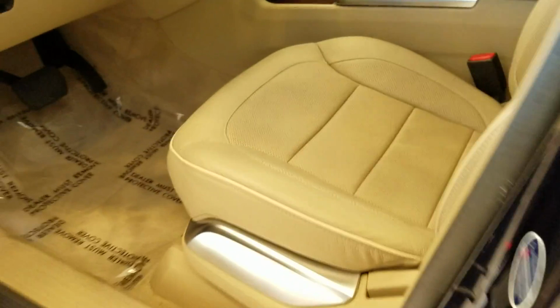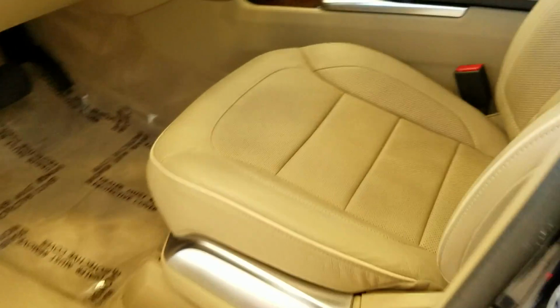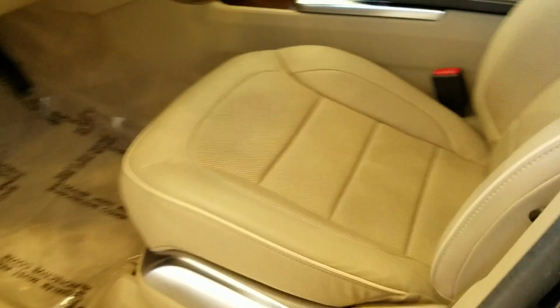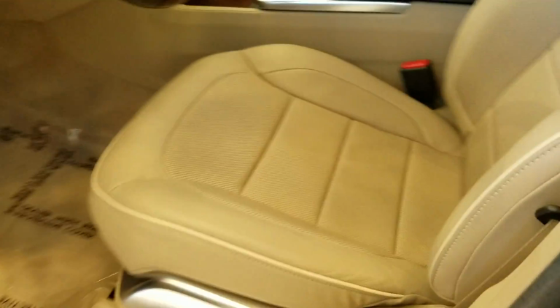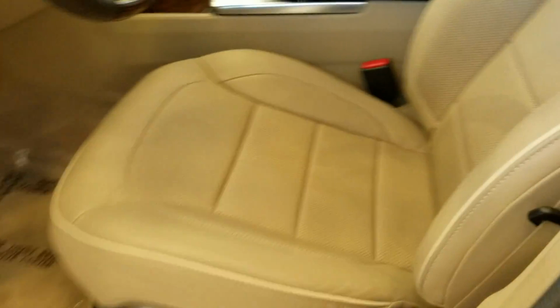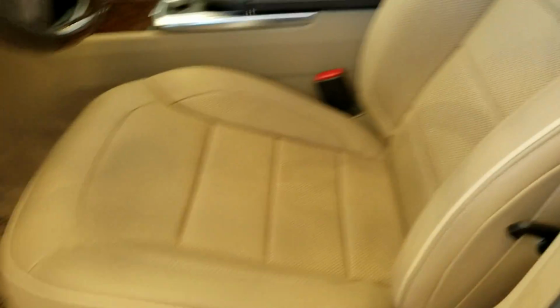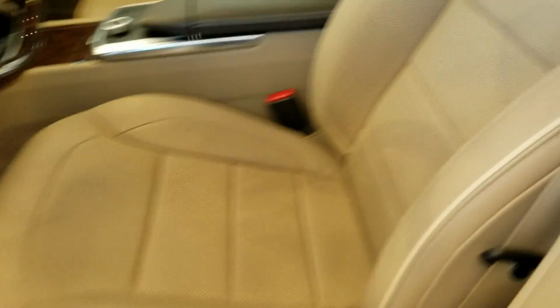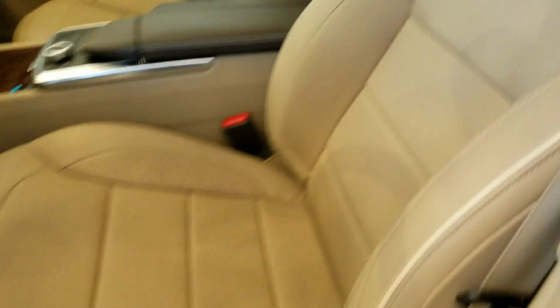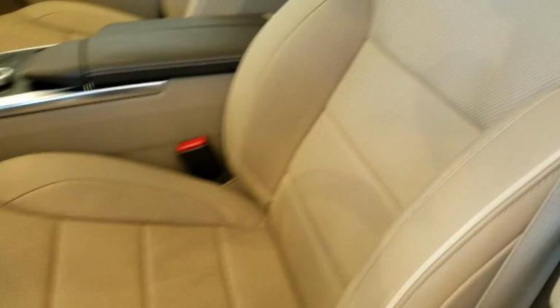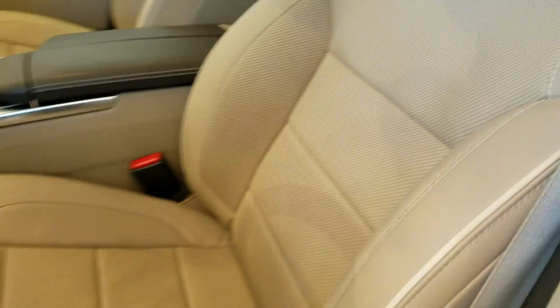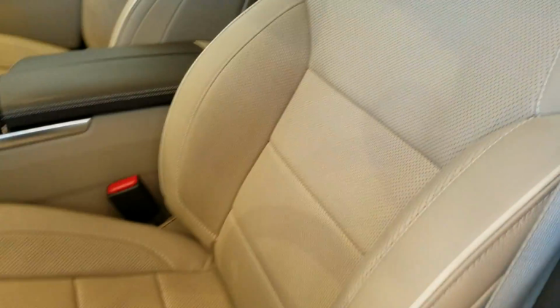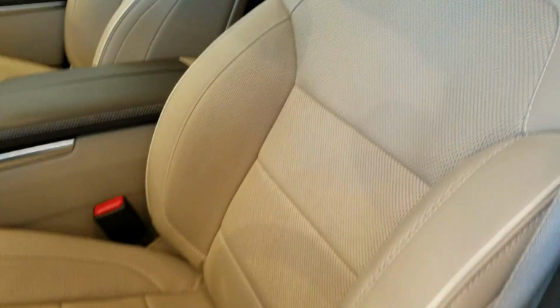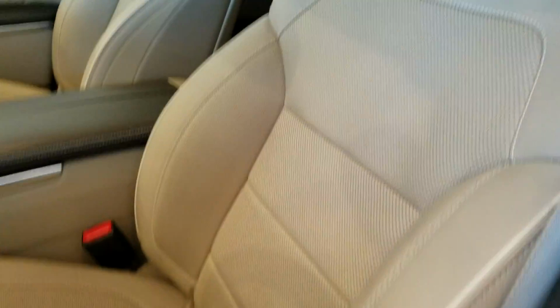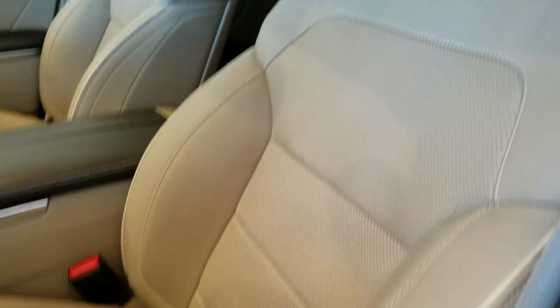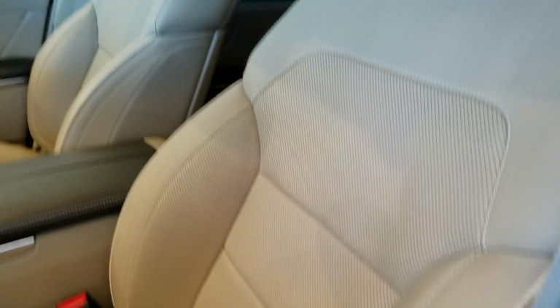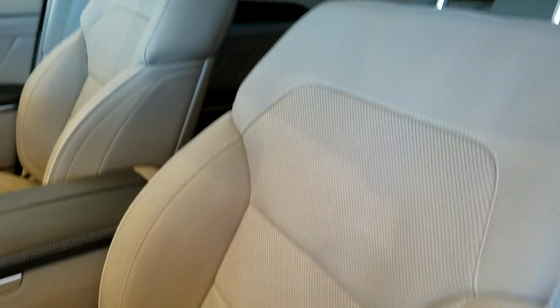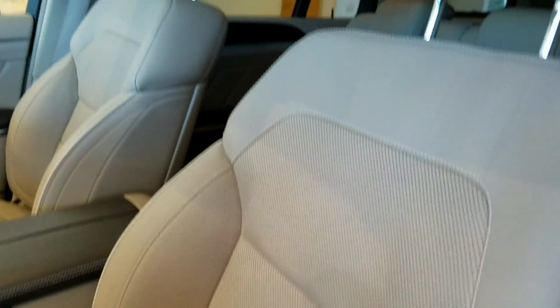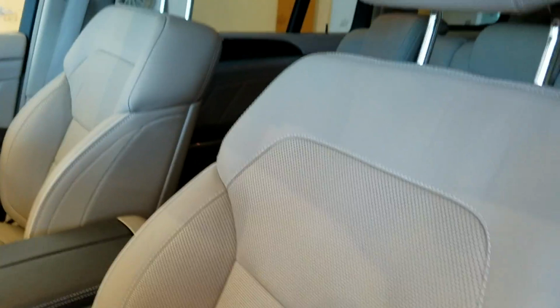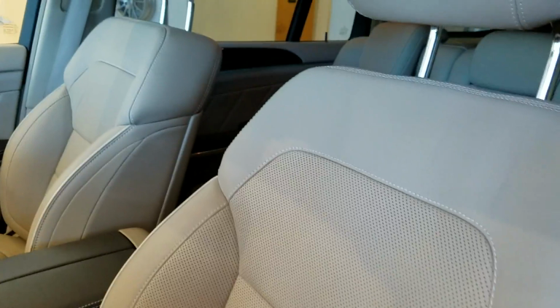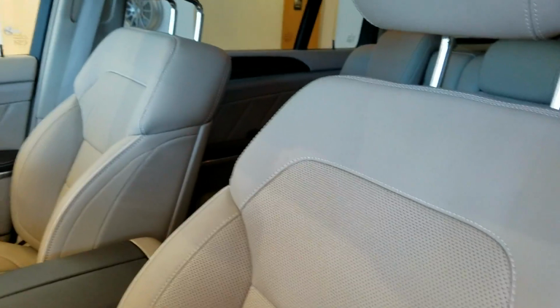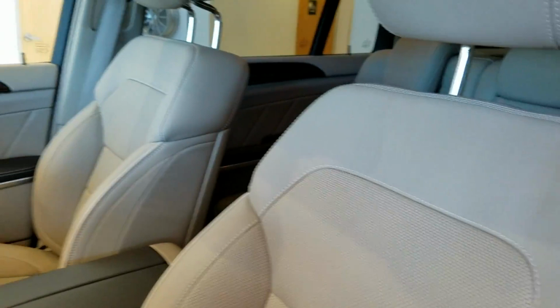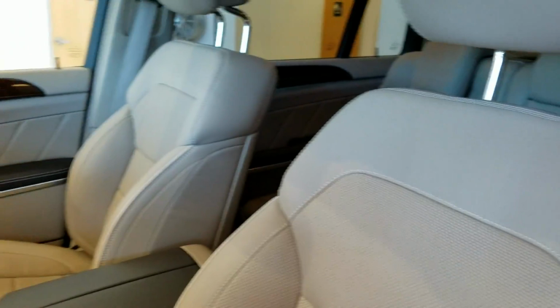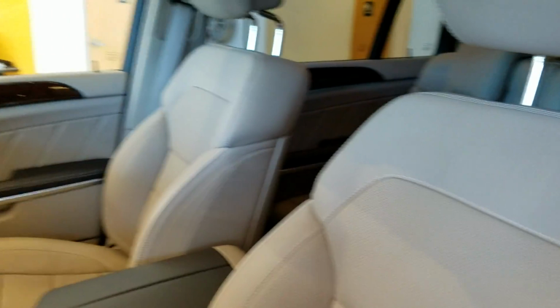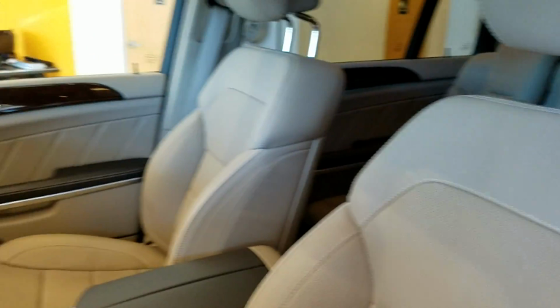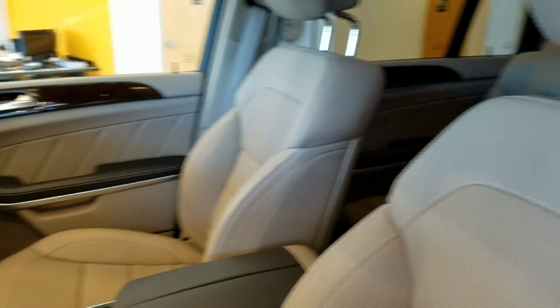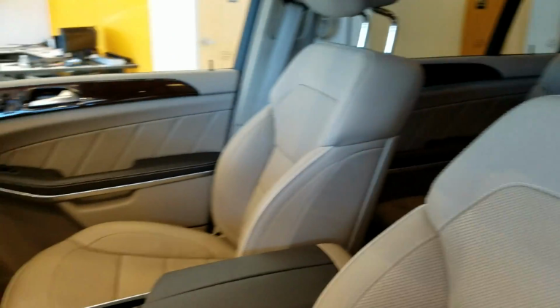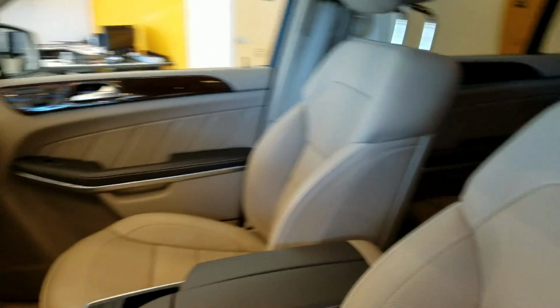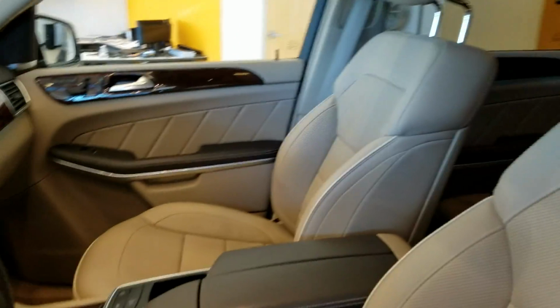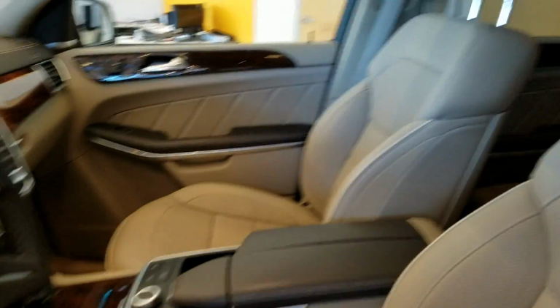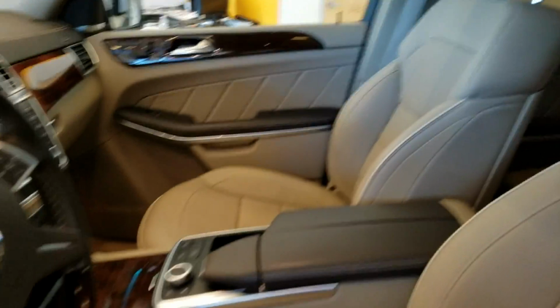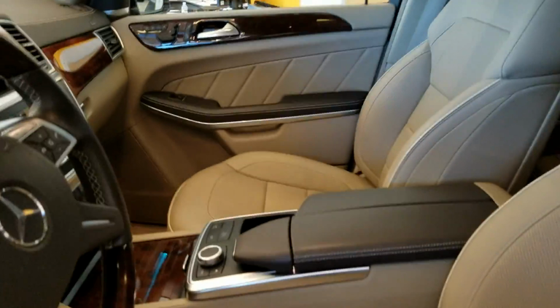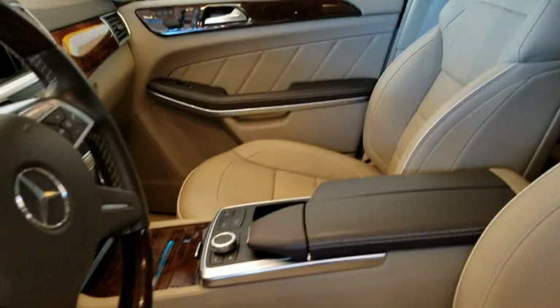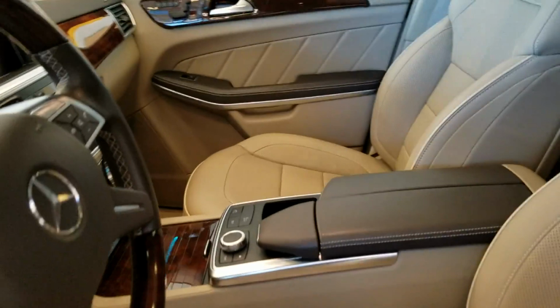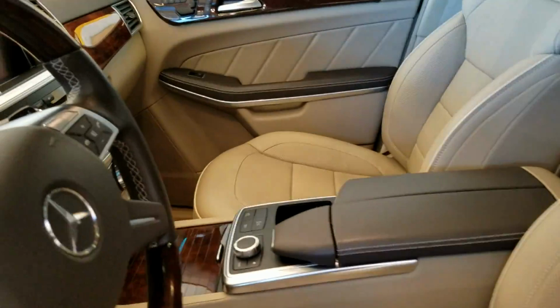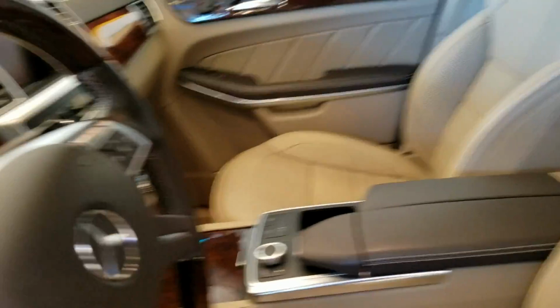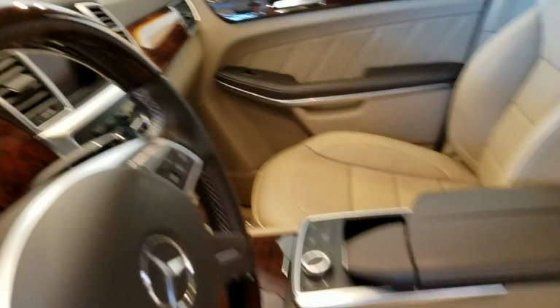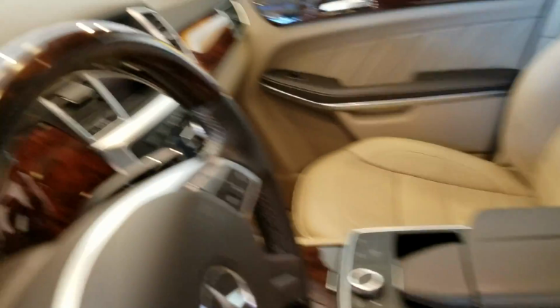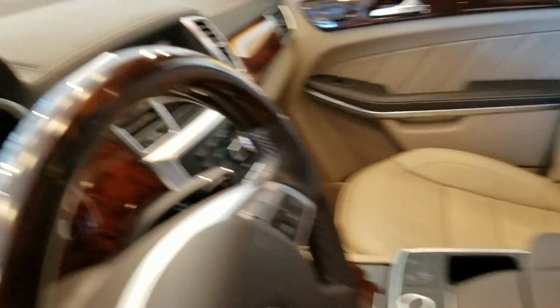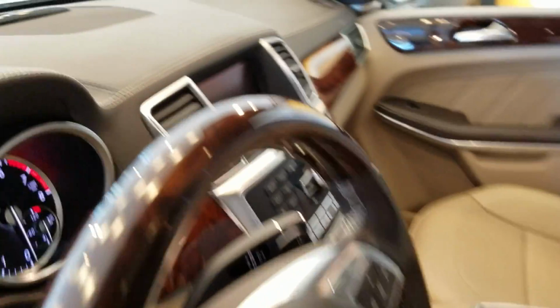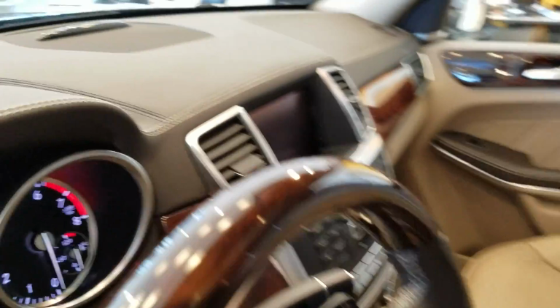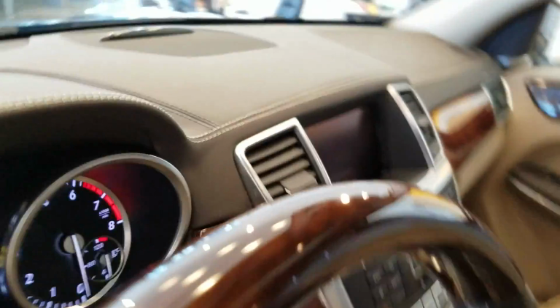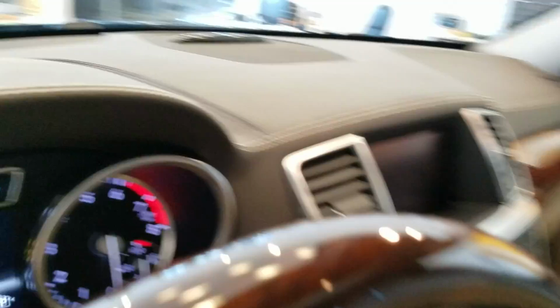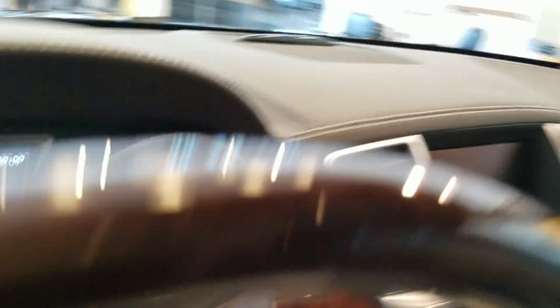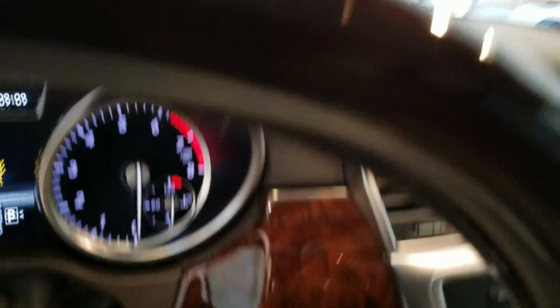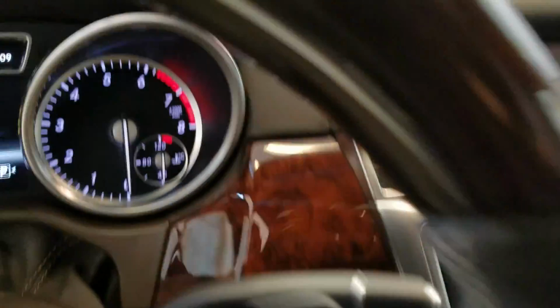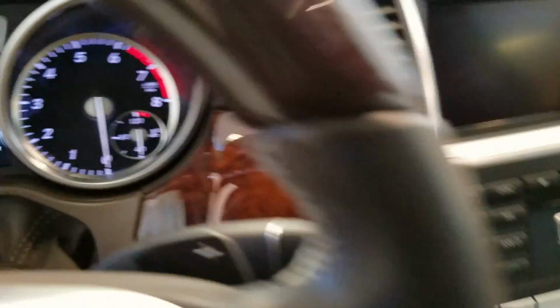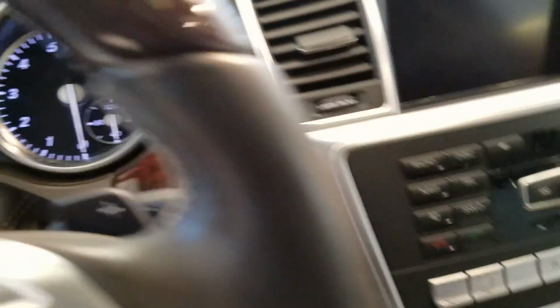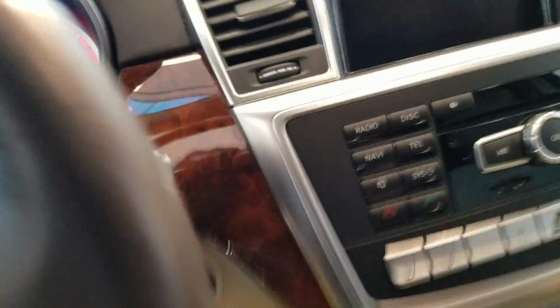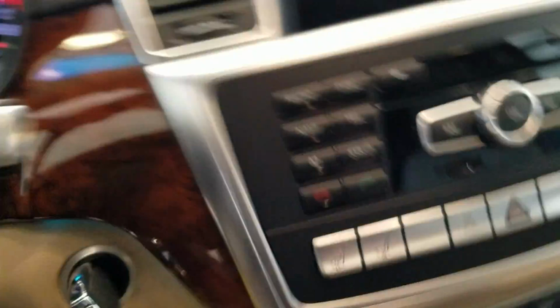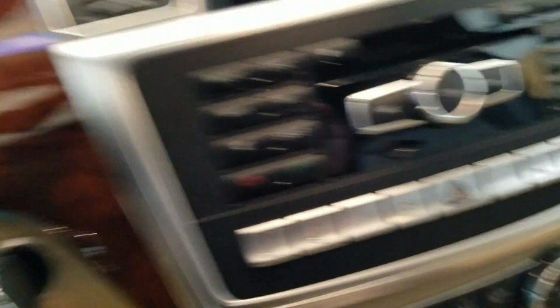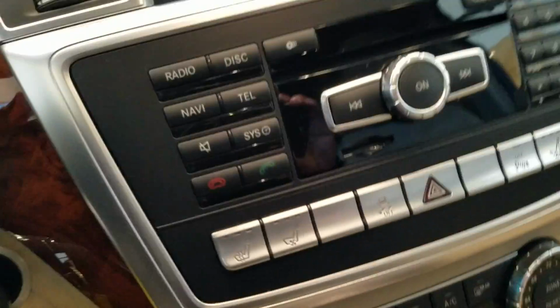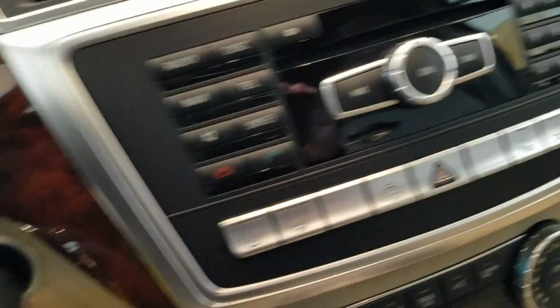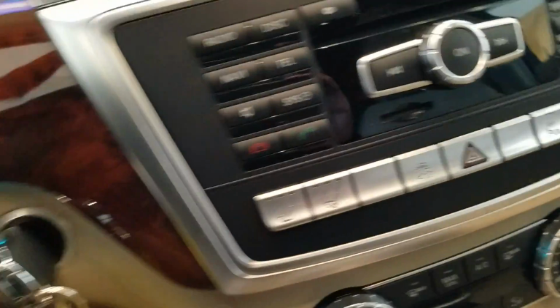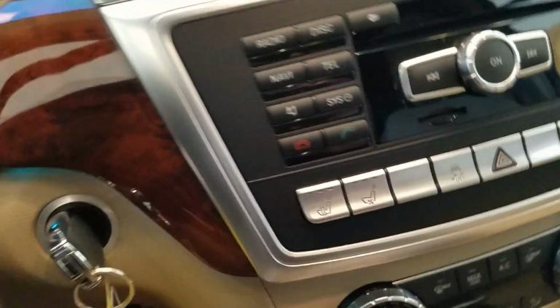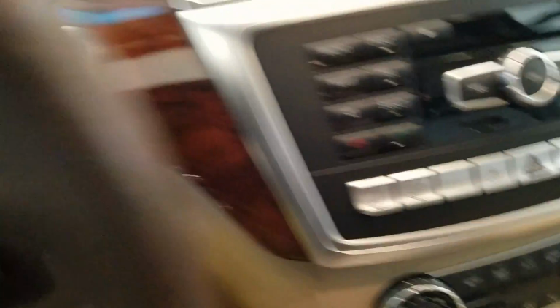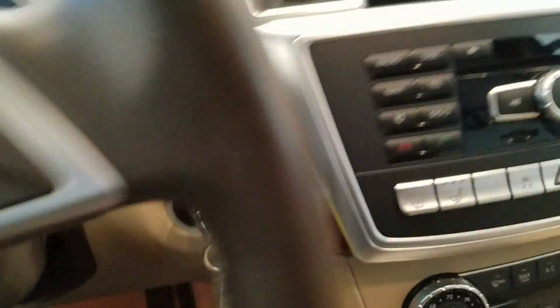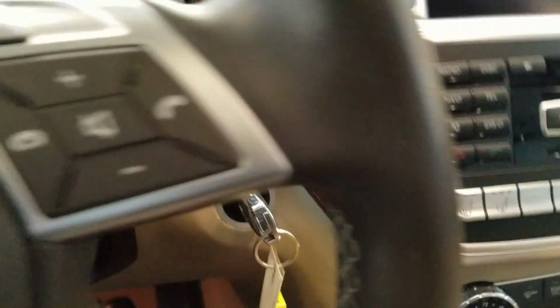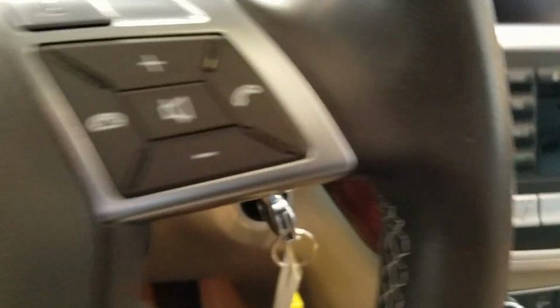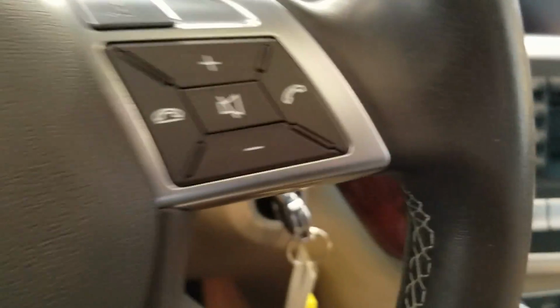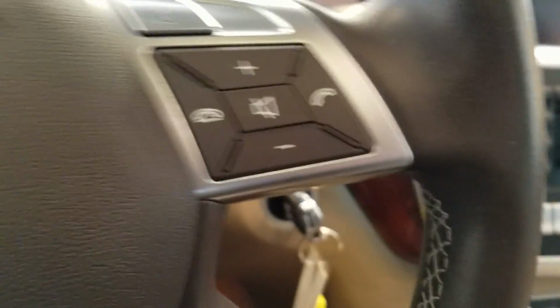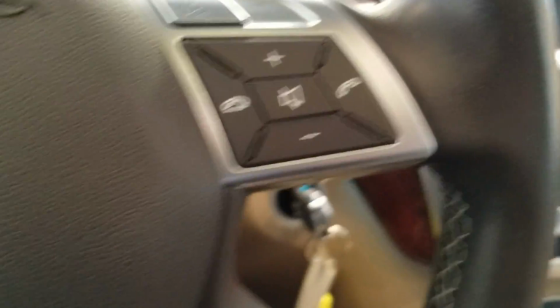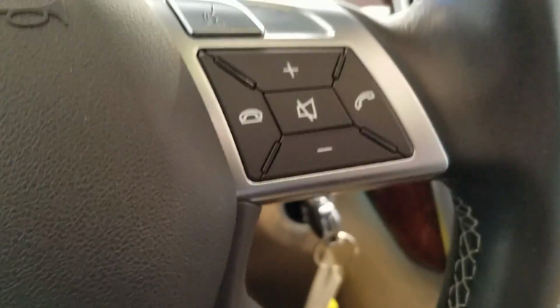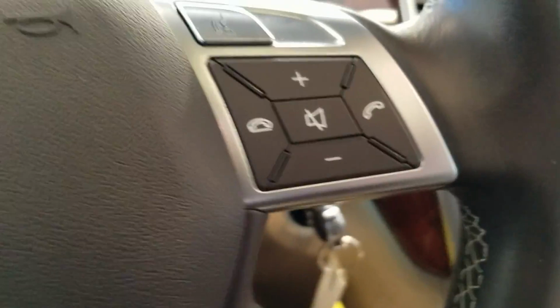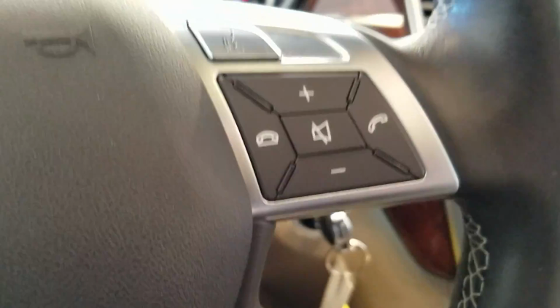I'm glad you have an almond beige interior. Heated and ventilated seats. I'll start her up for you.